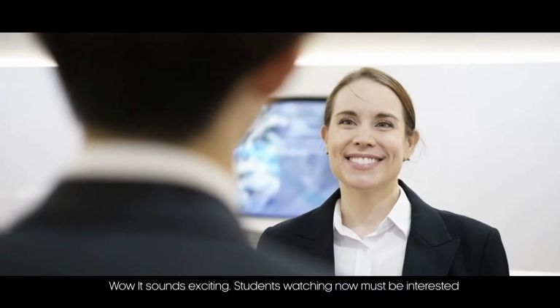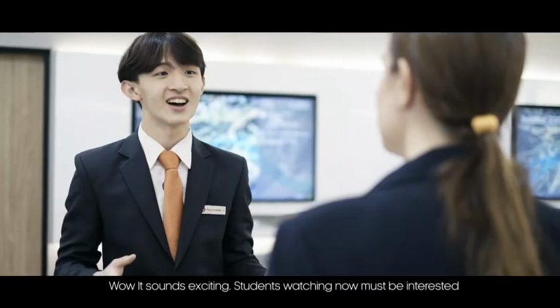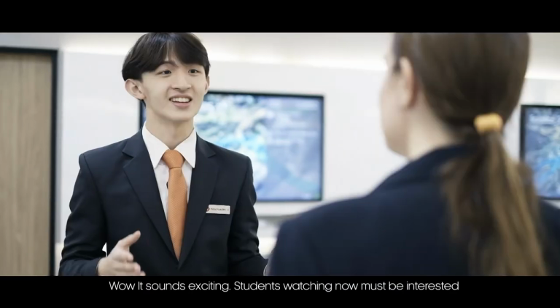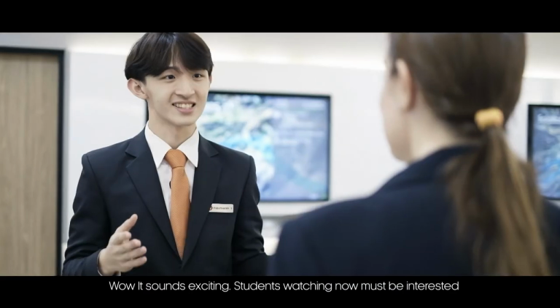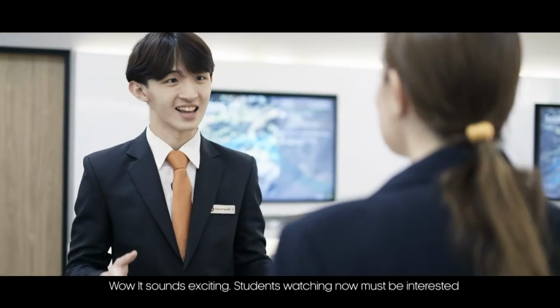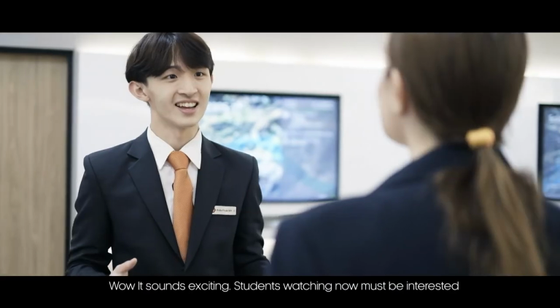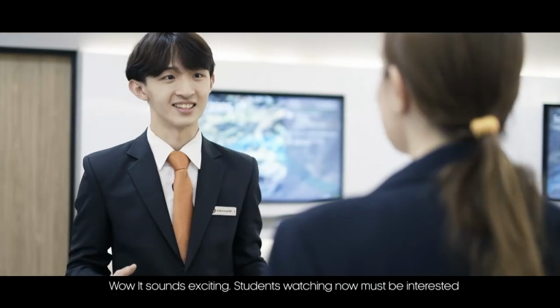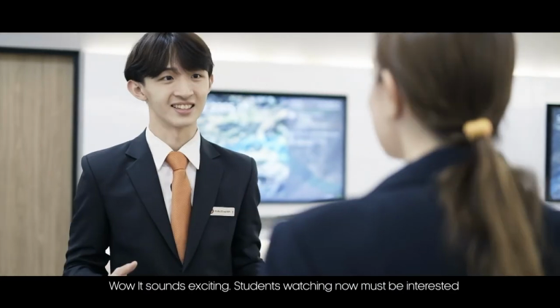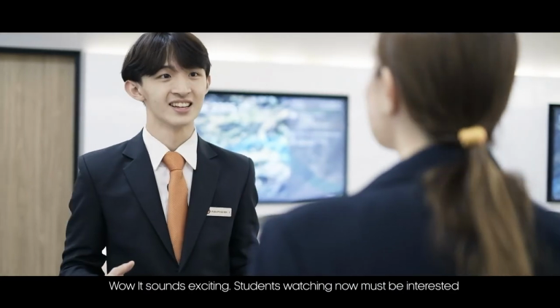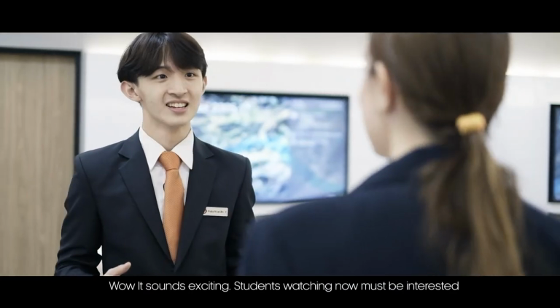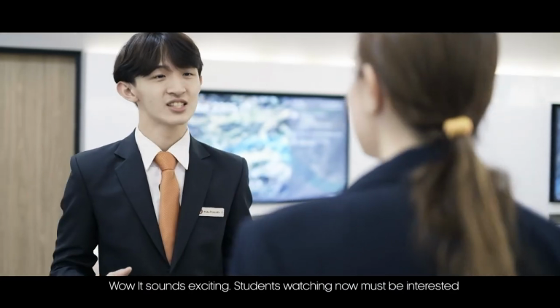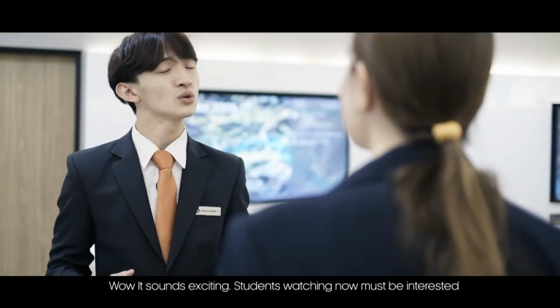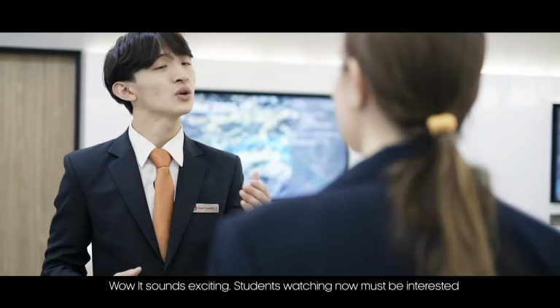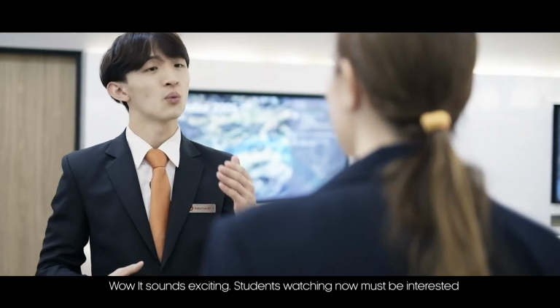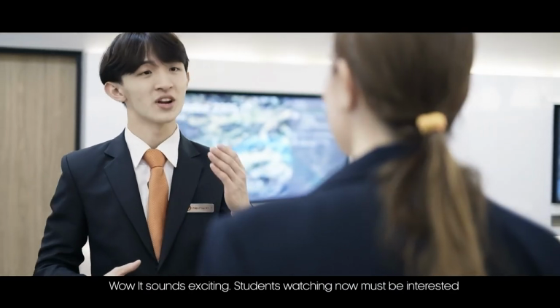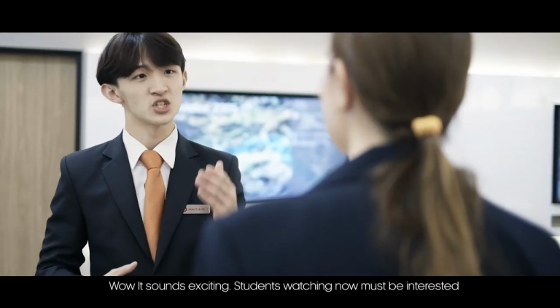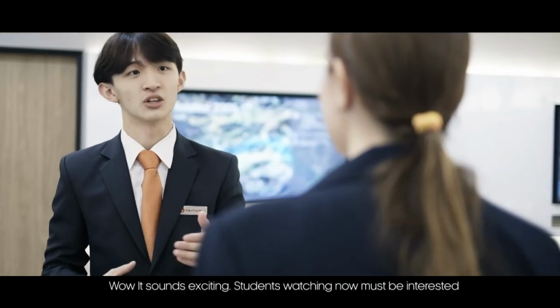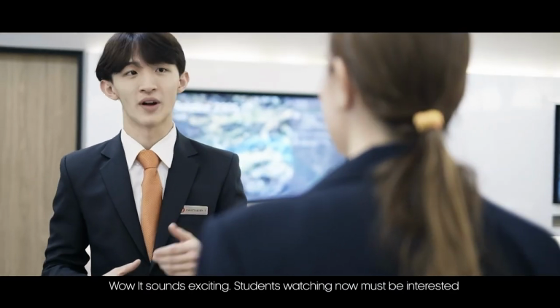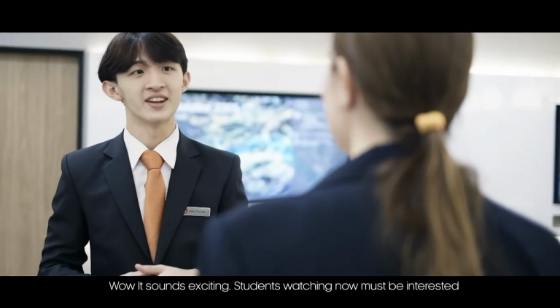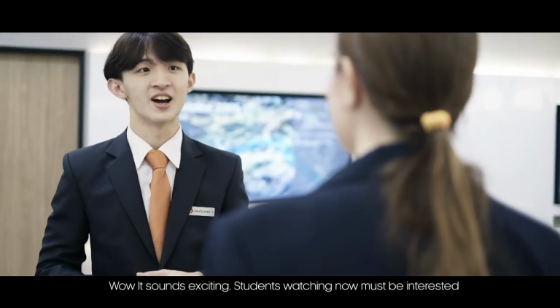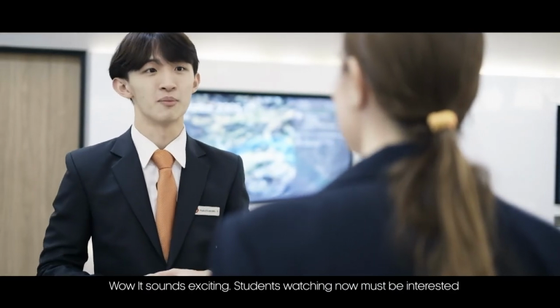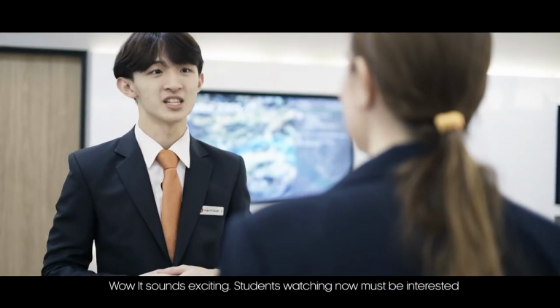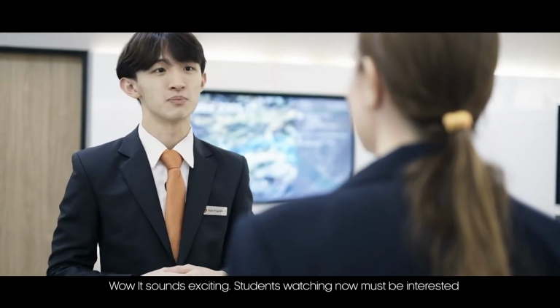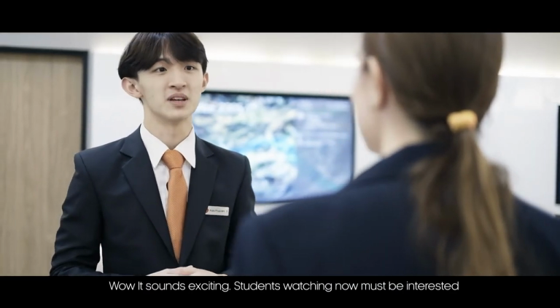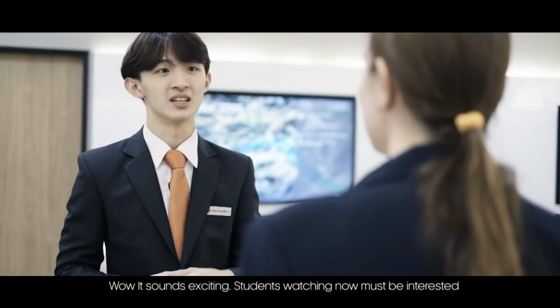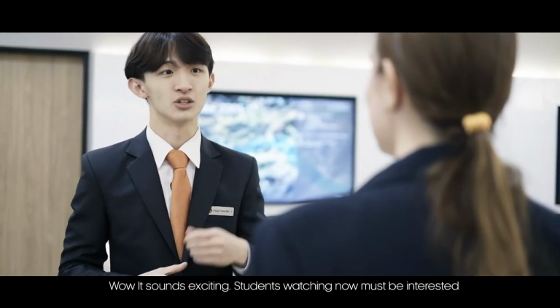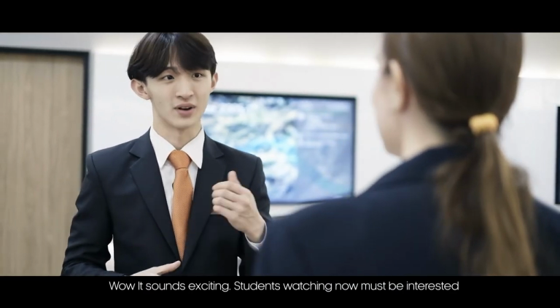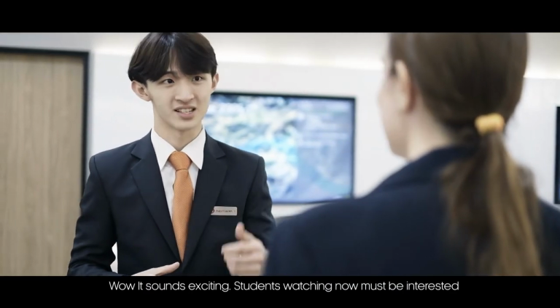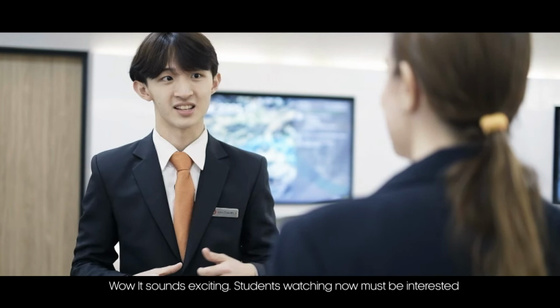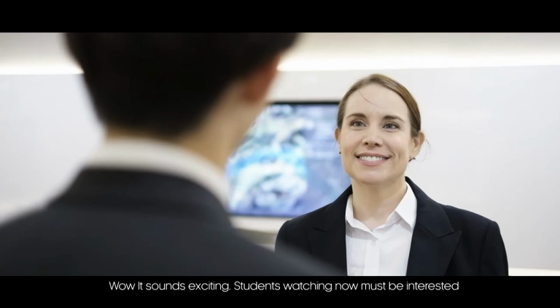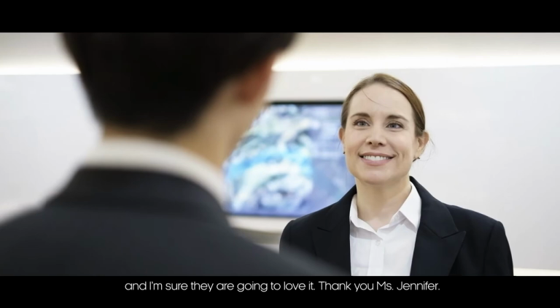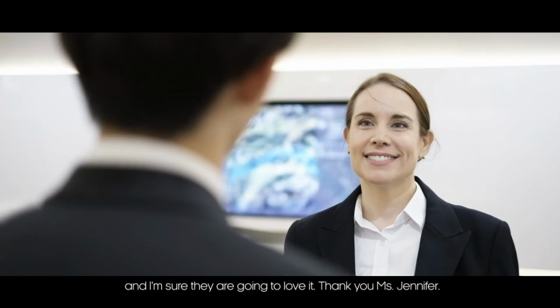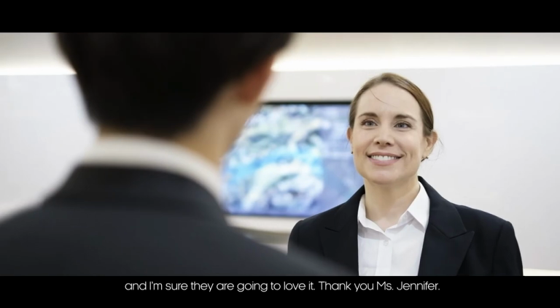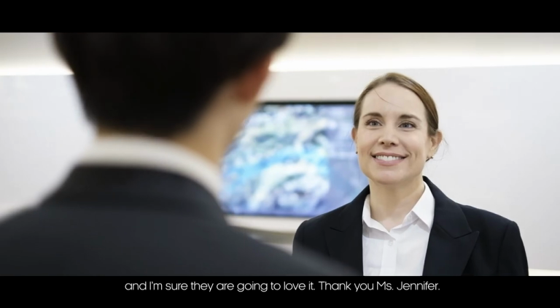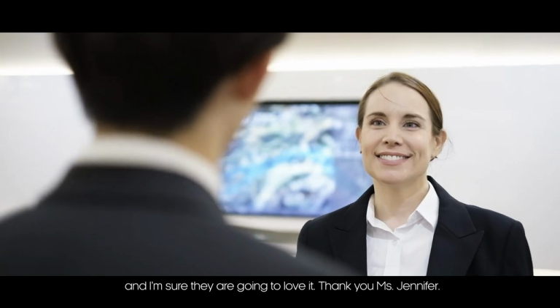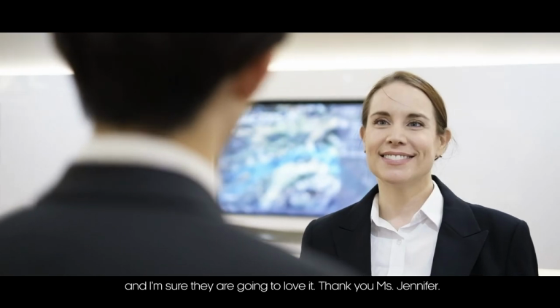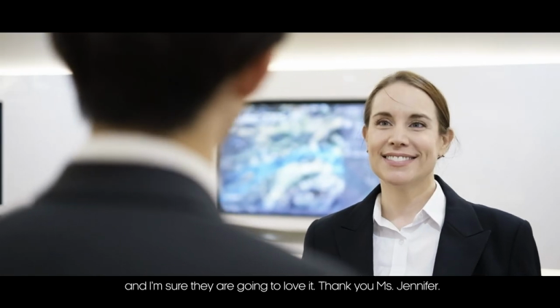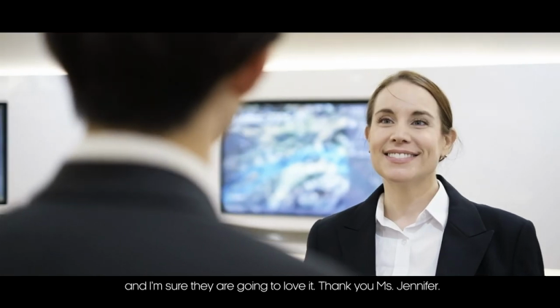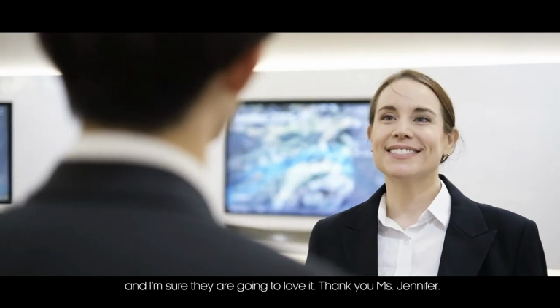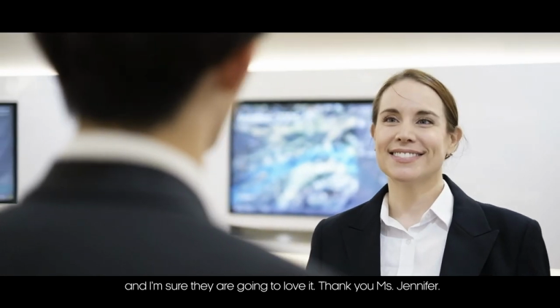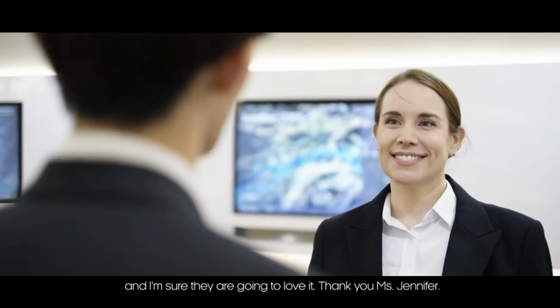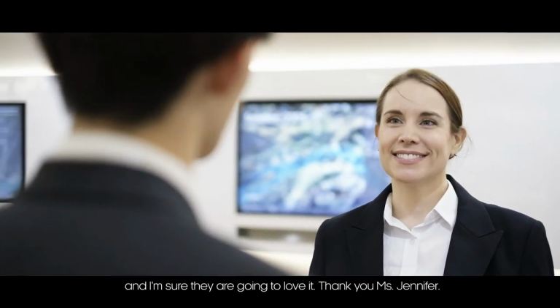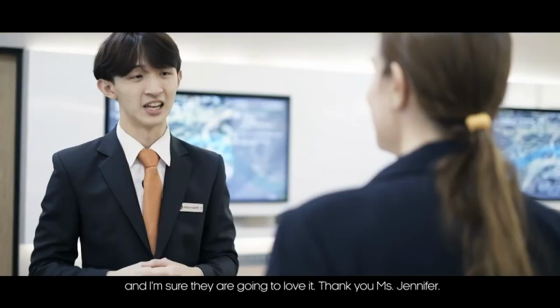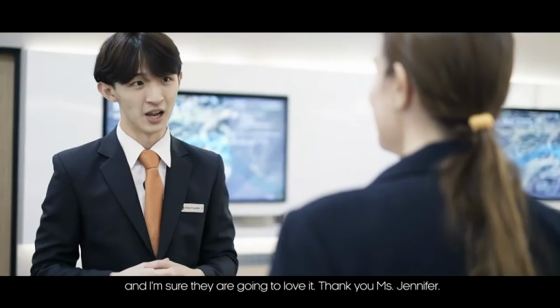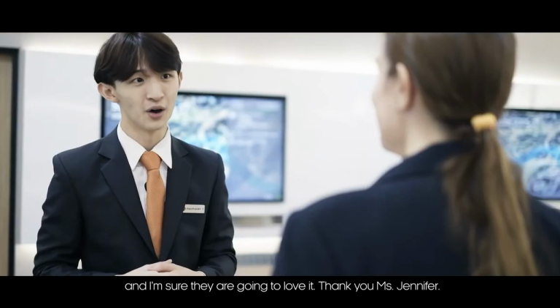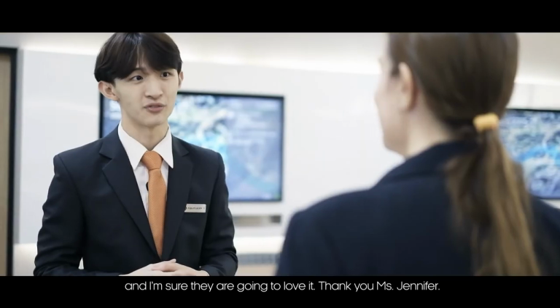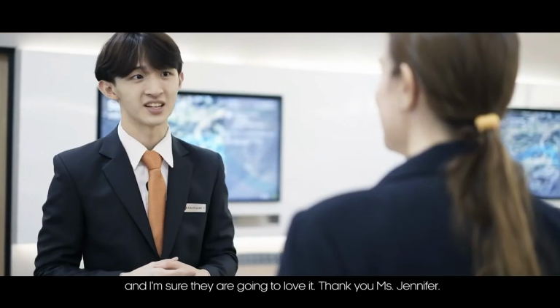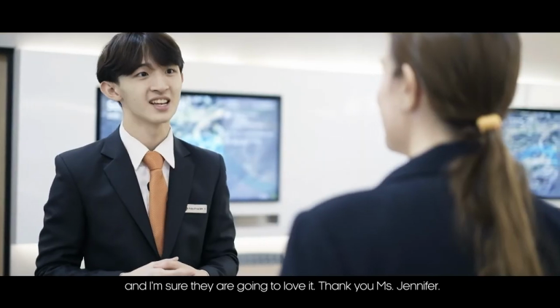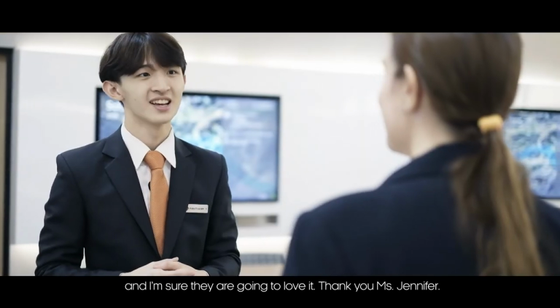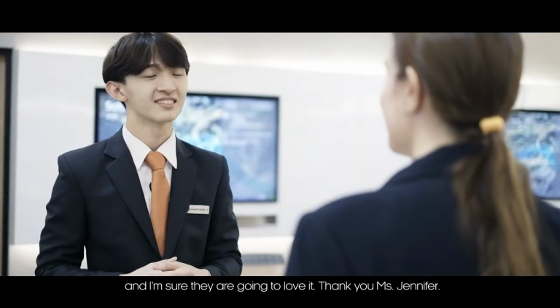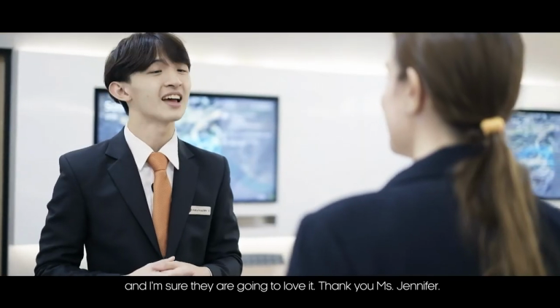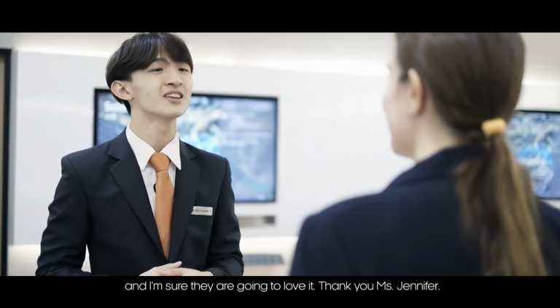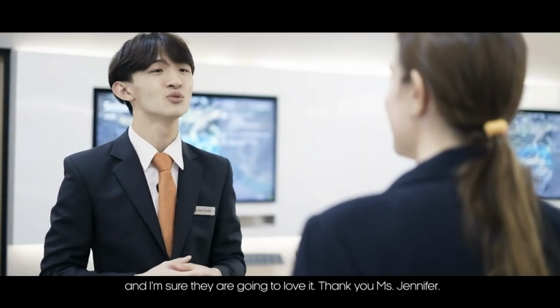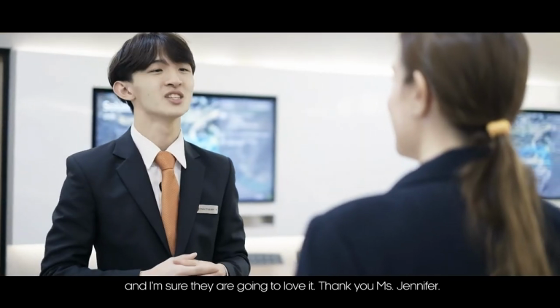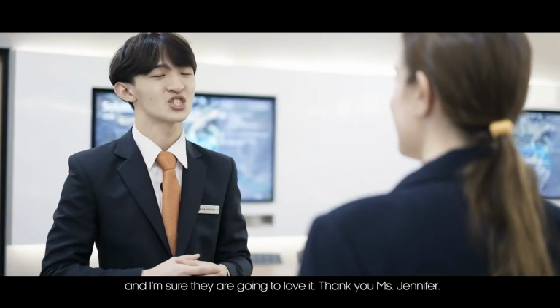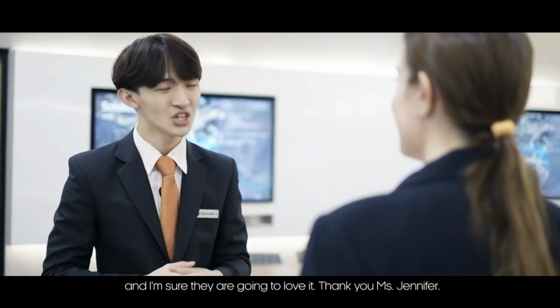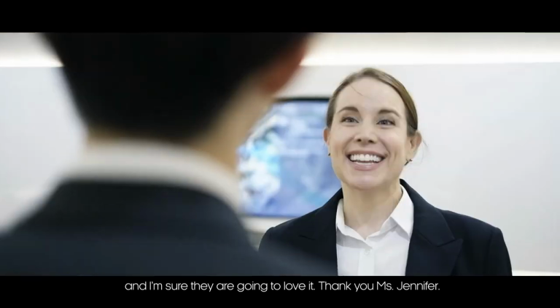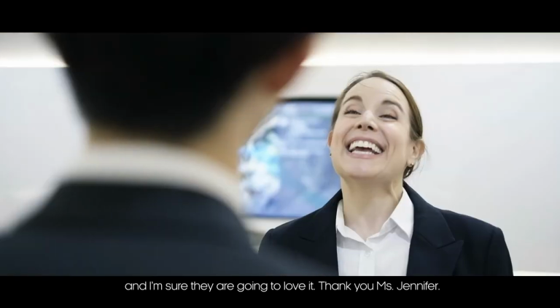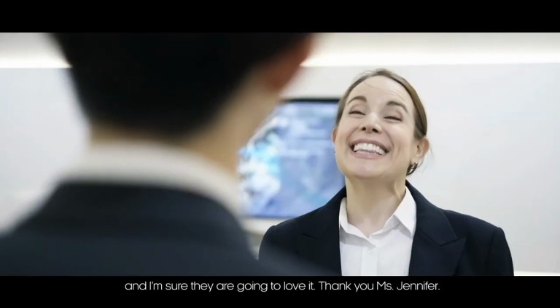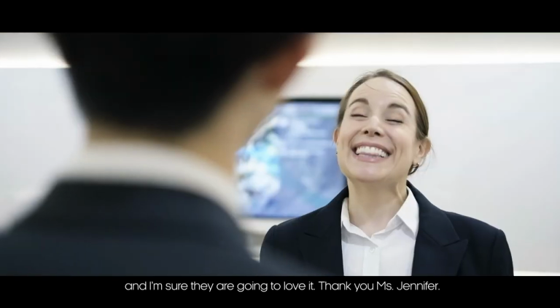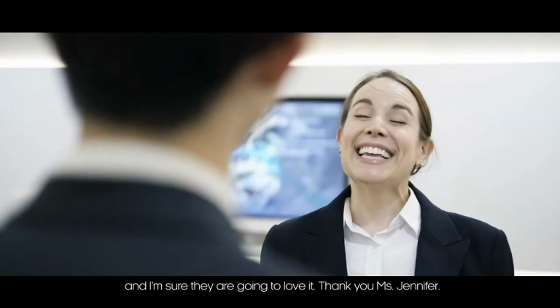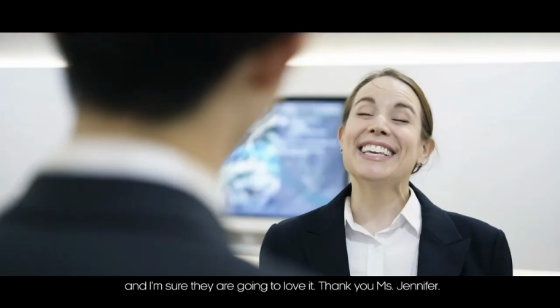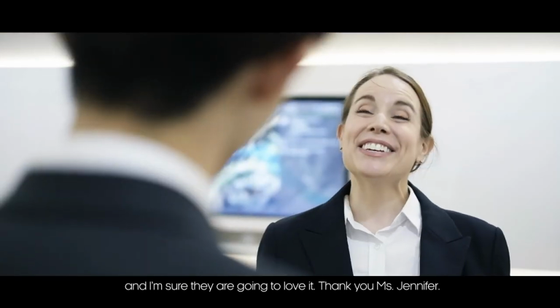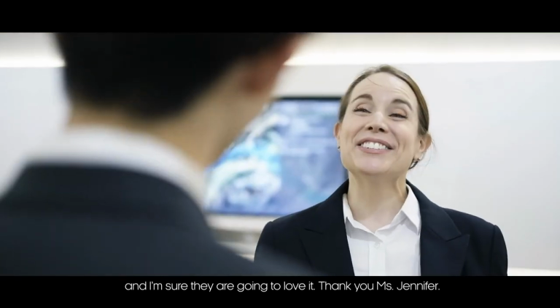It sounds exciting! Students watching right now must be interested and I'm sure they're going to love it. Thank you, Ms. Jennifer. Thank you.